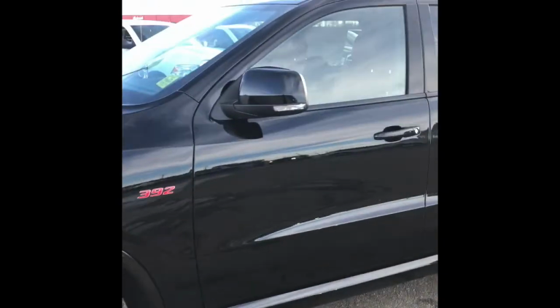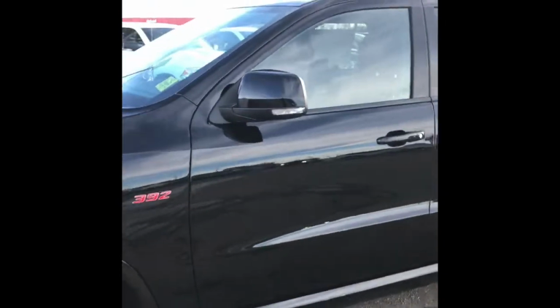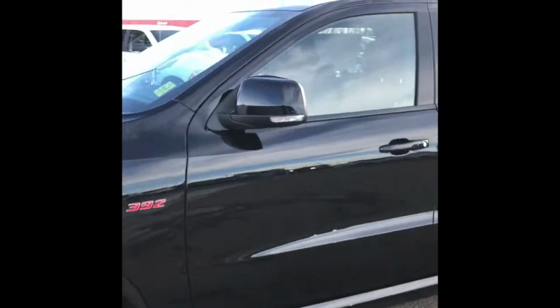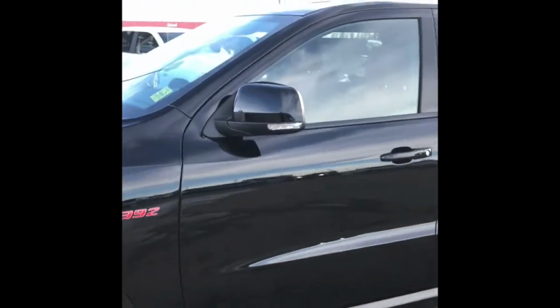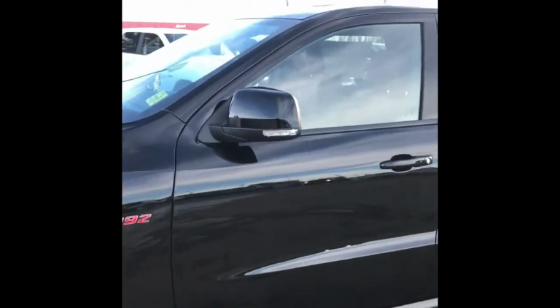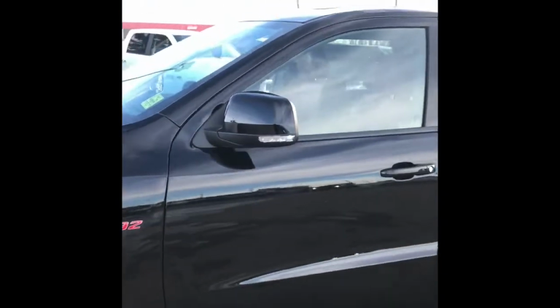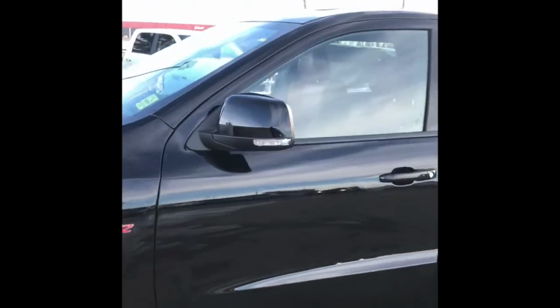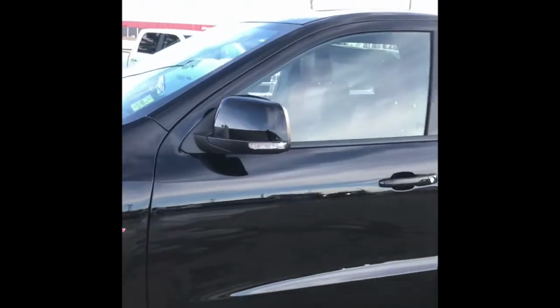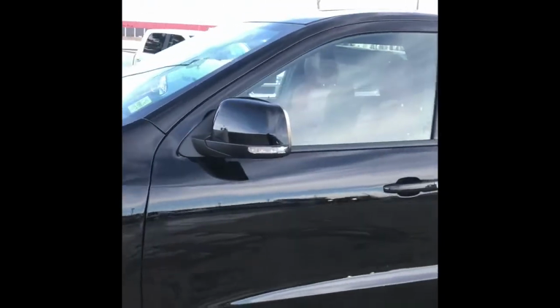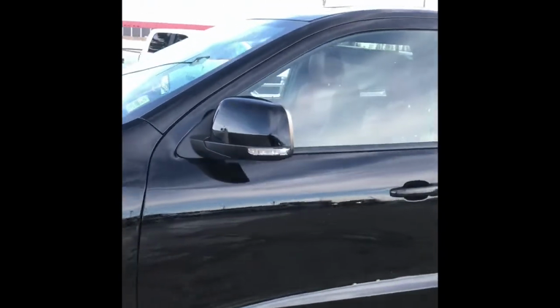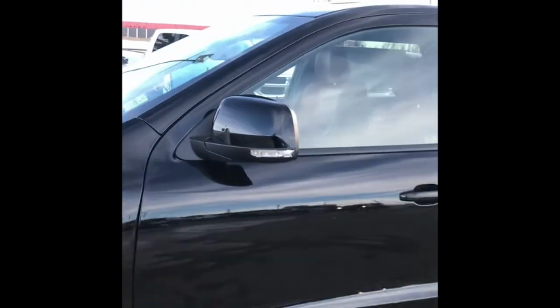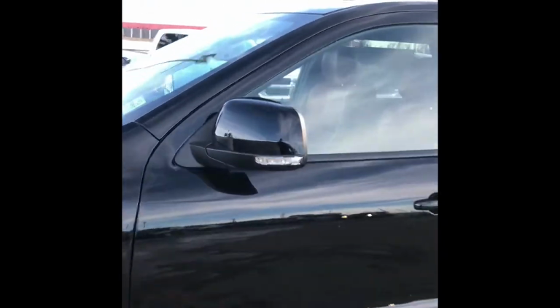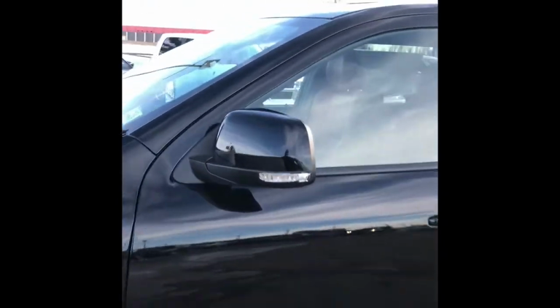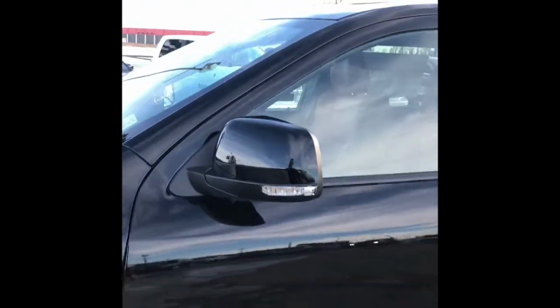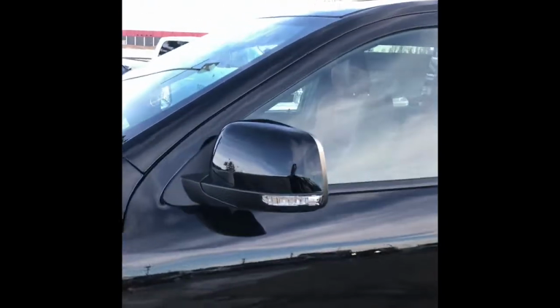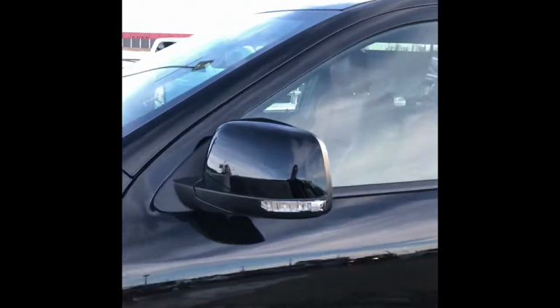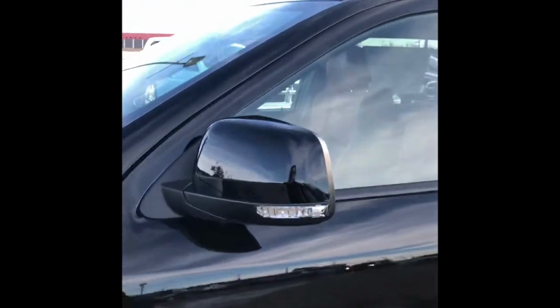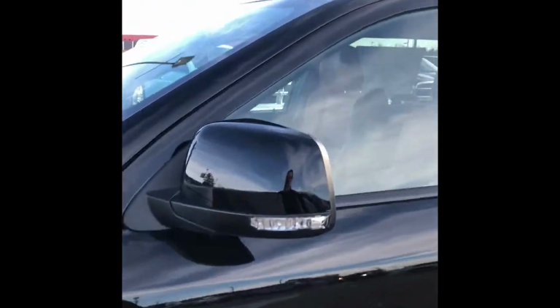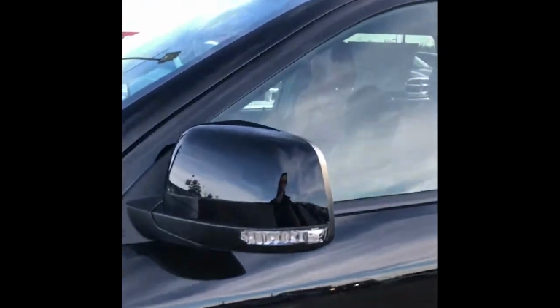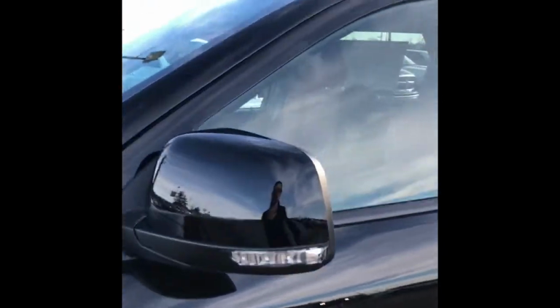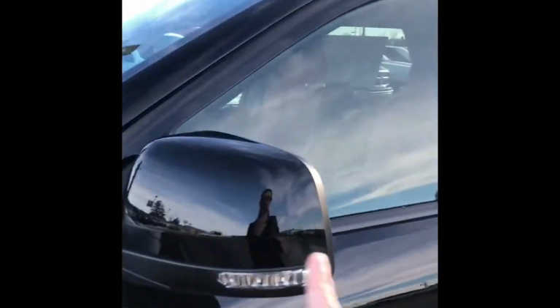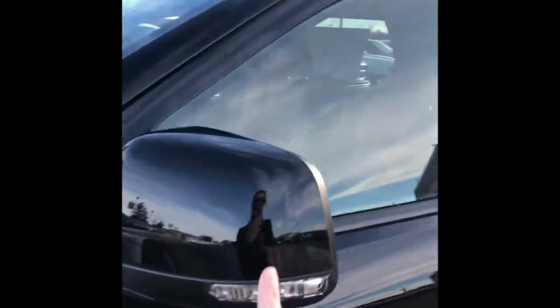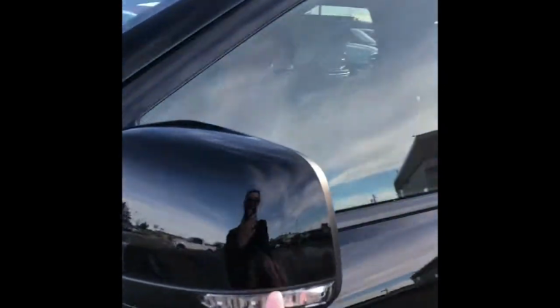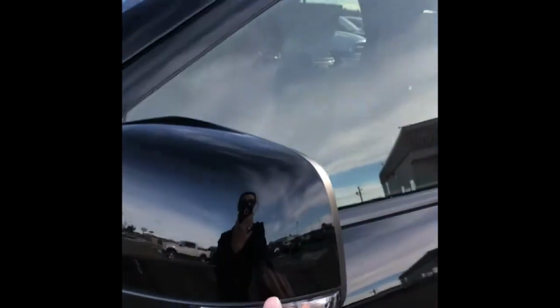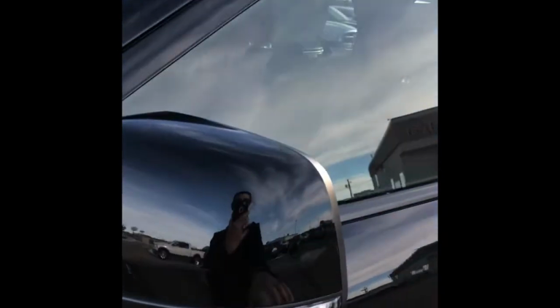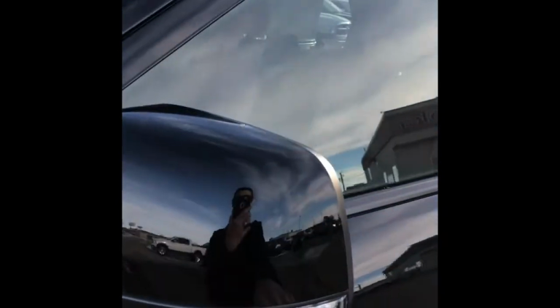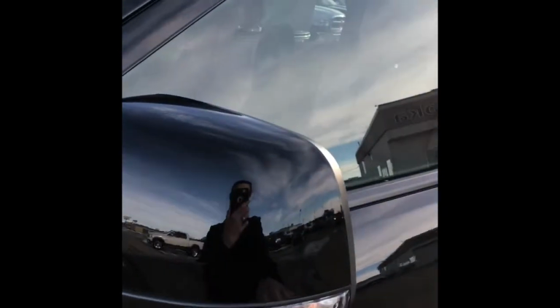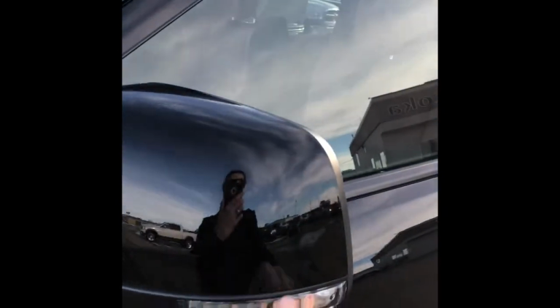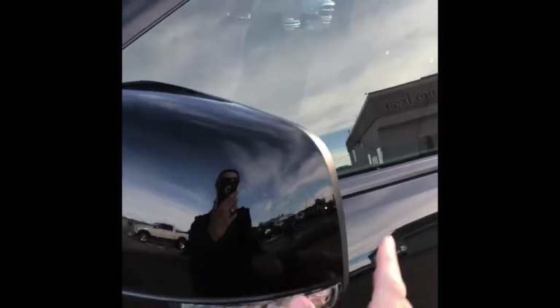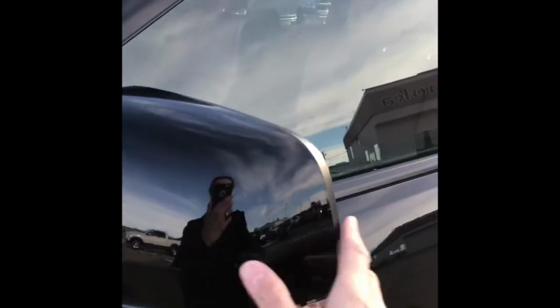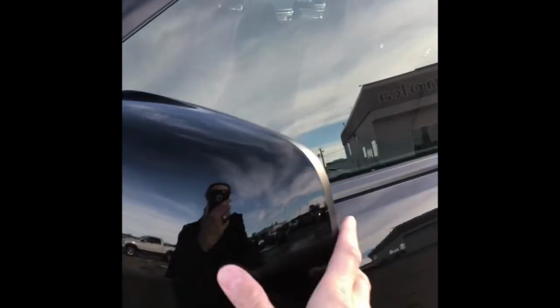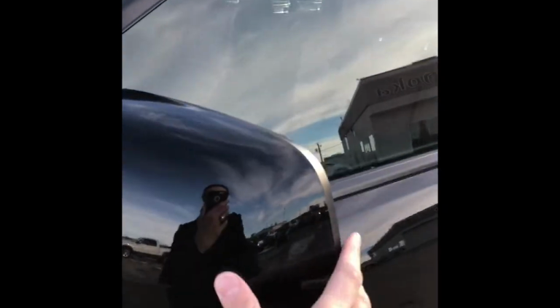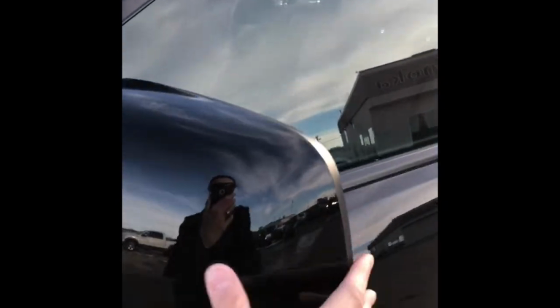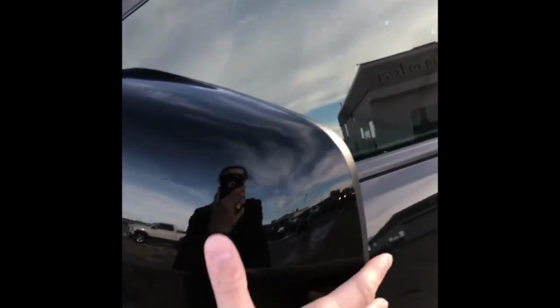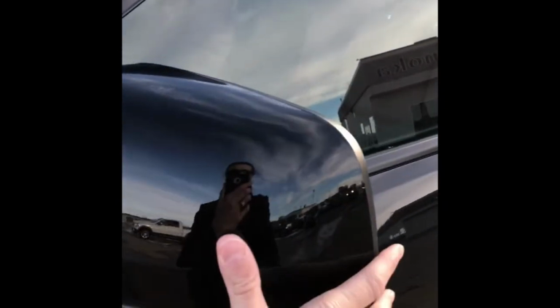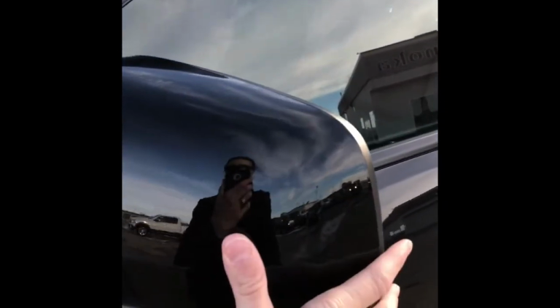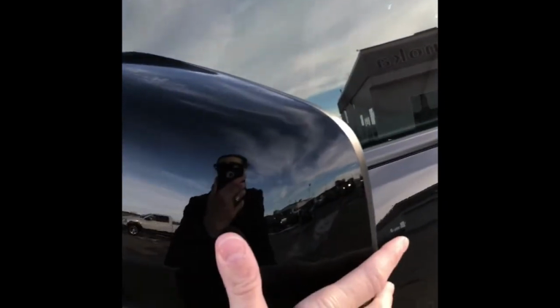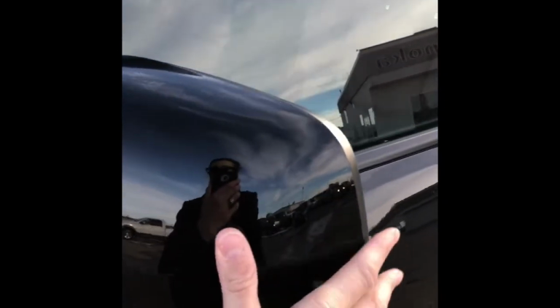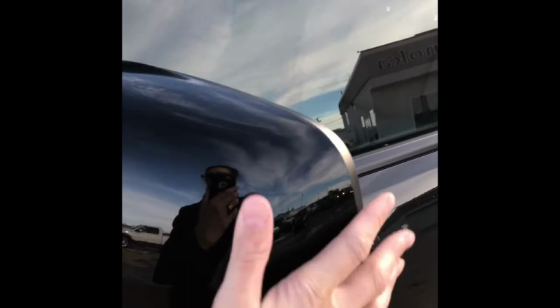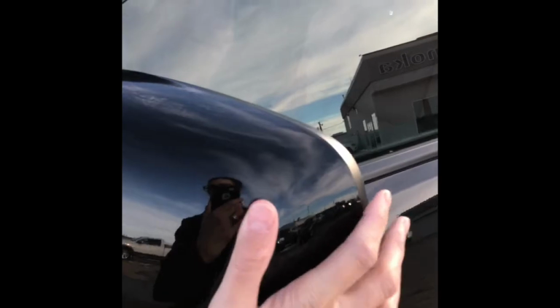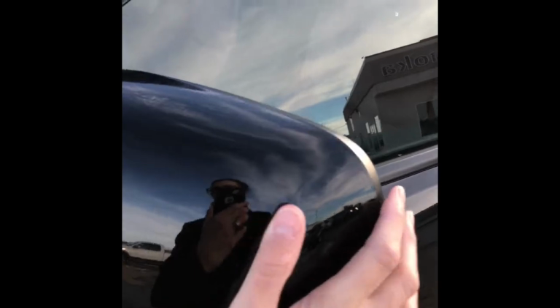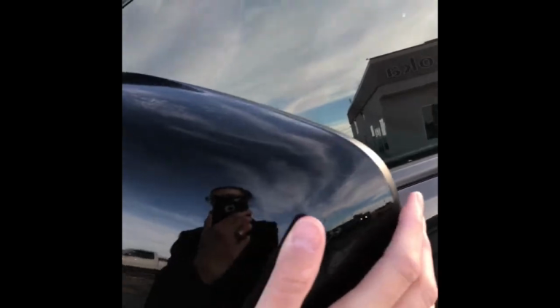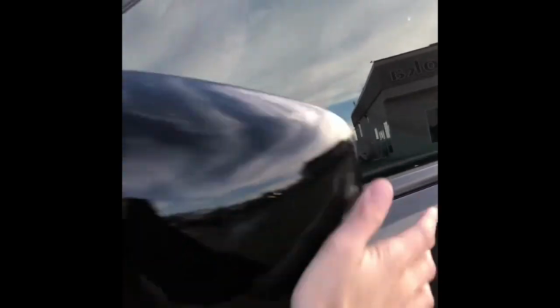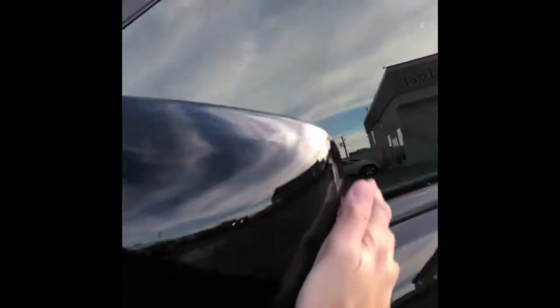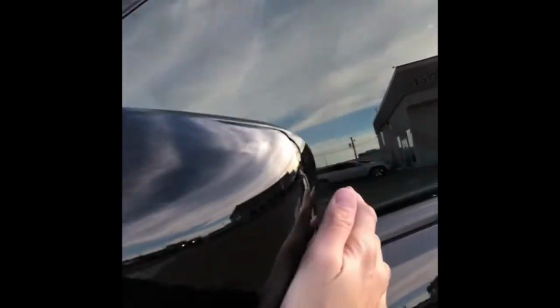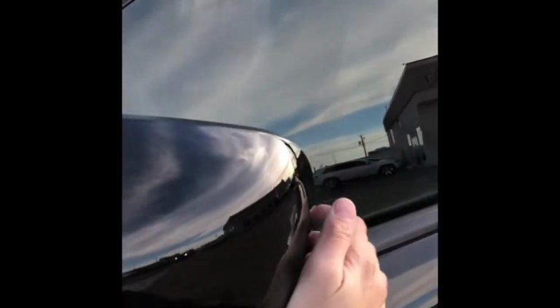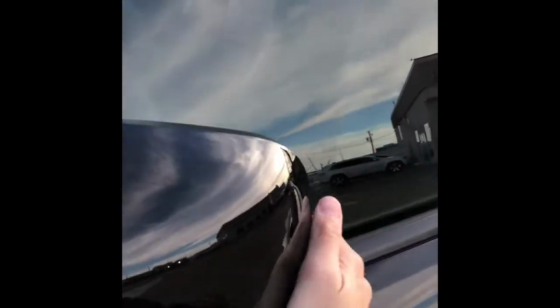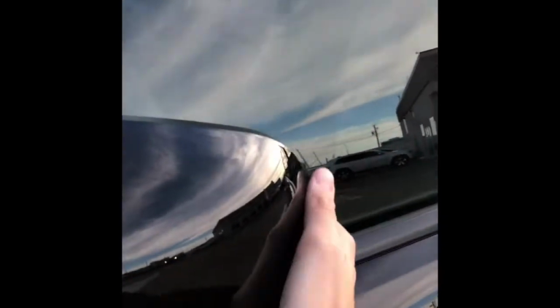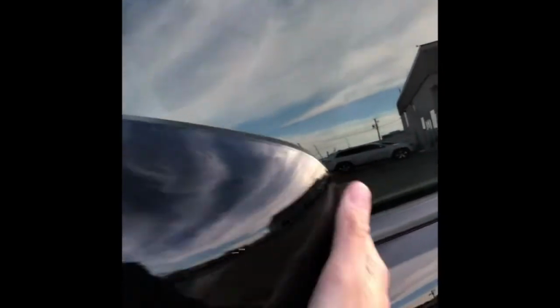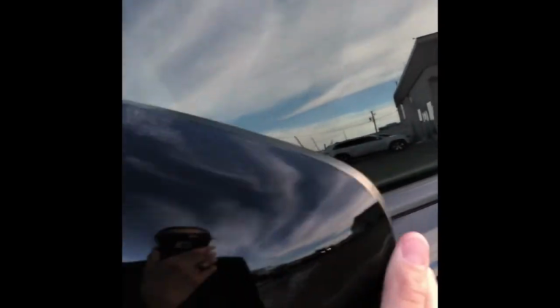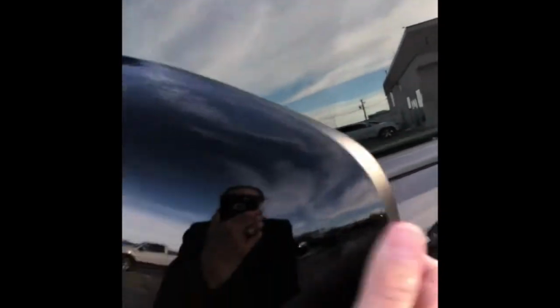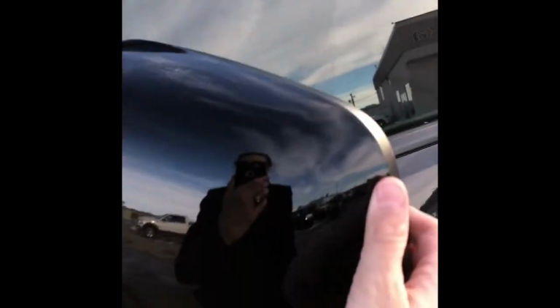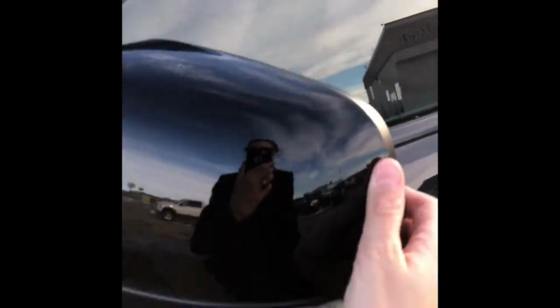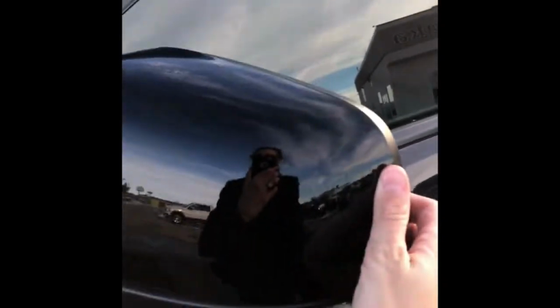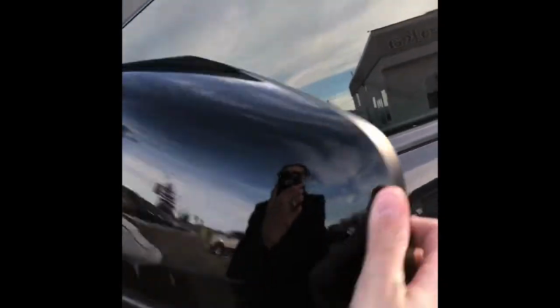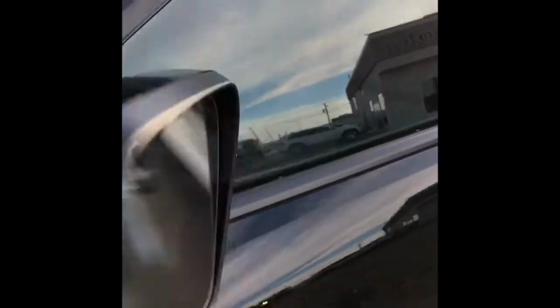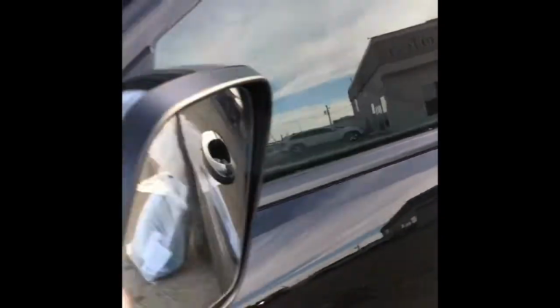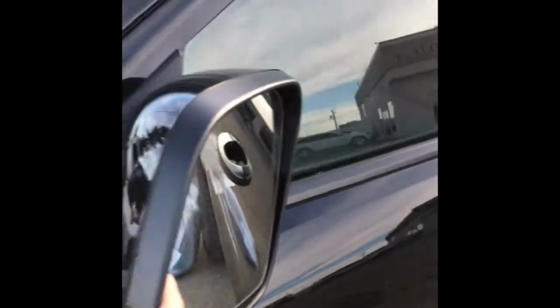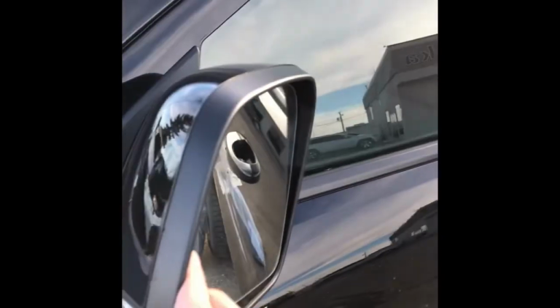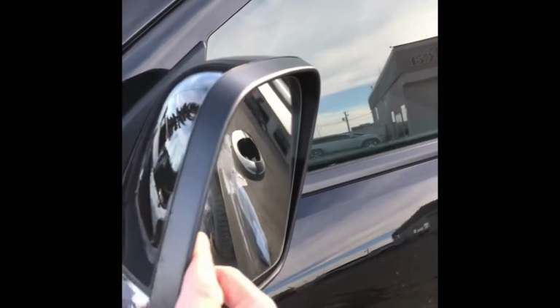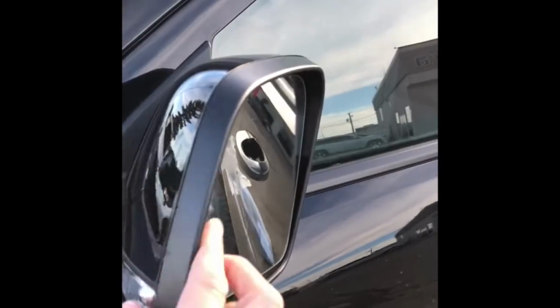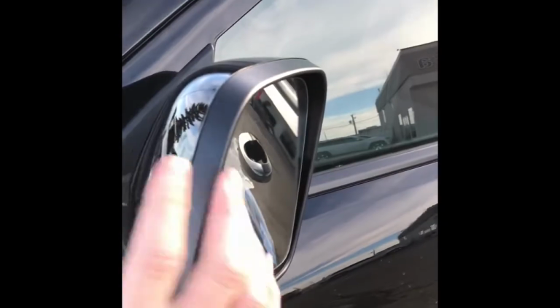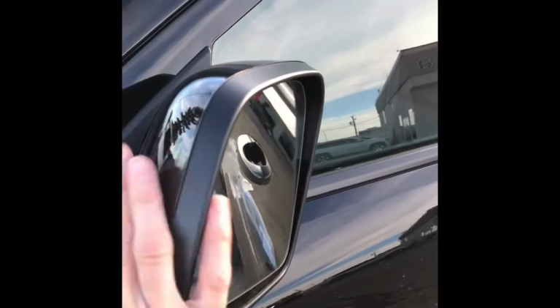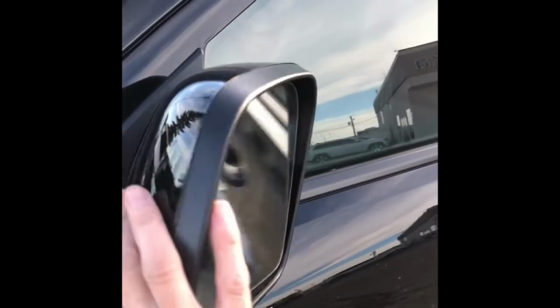I just want to show you the mirrors real quick. There is your side signal. They also break away.